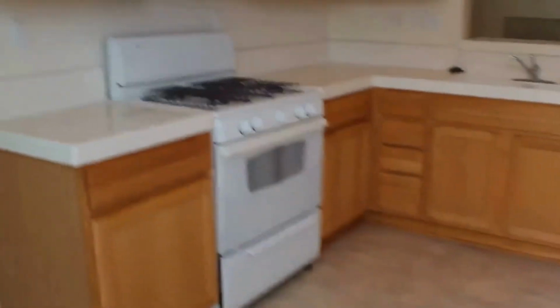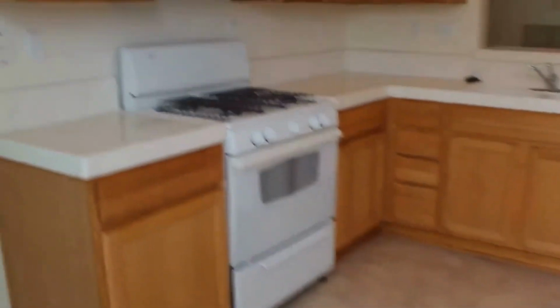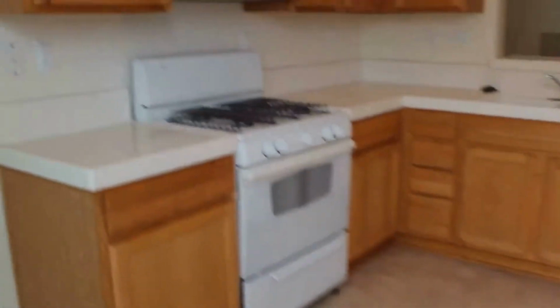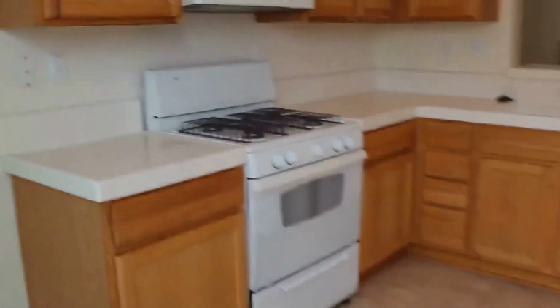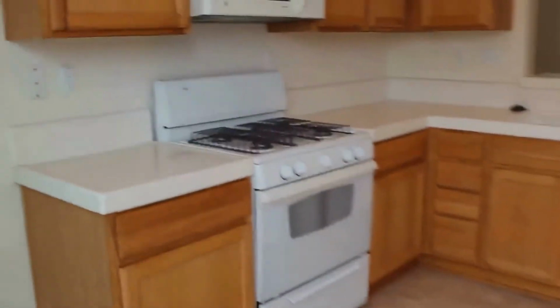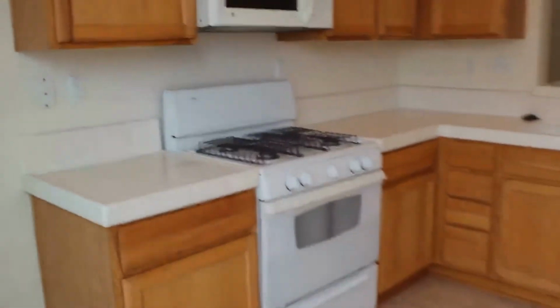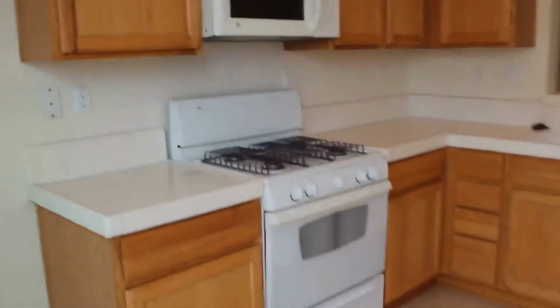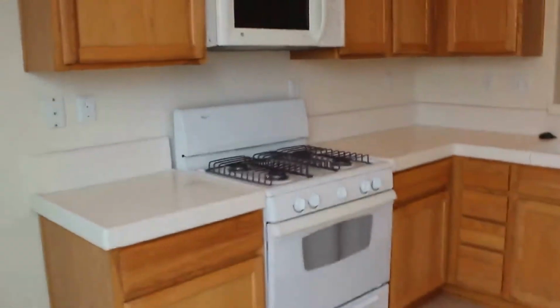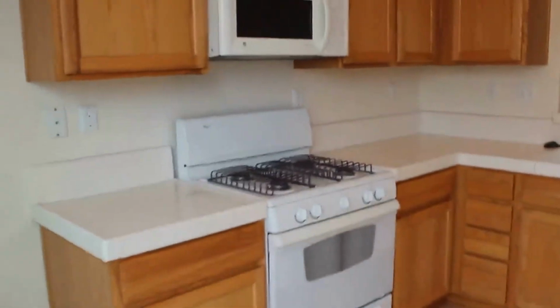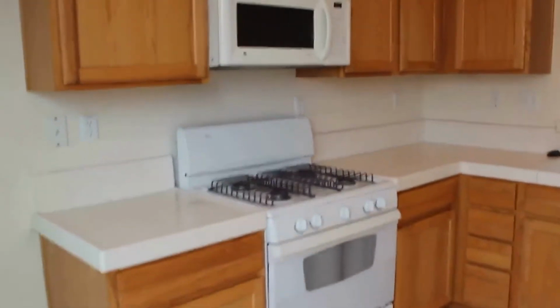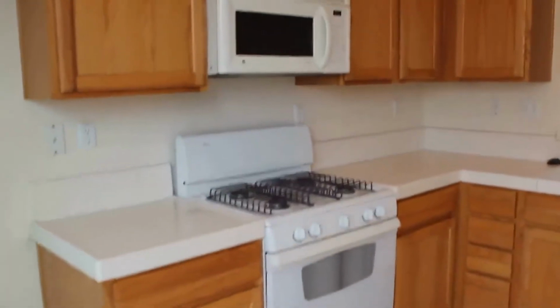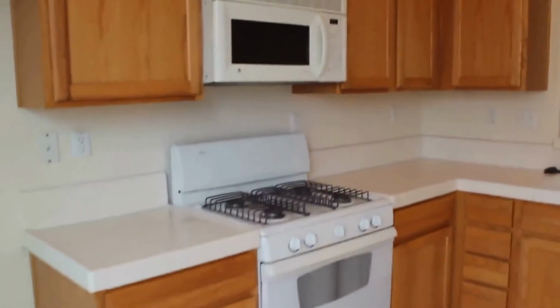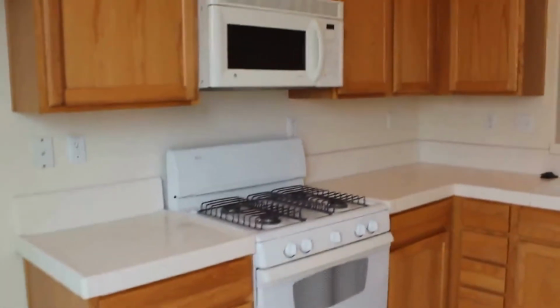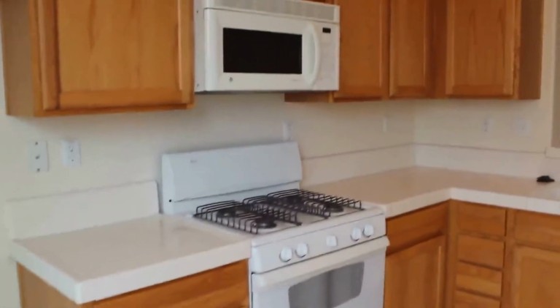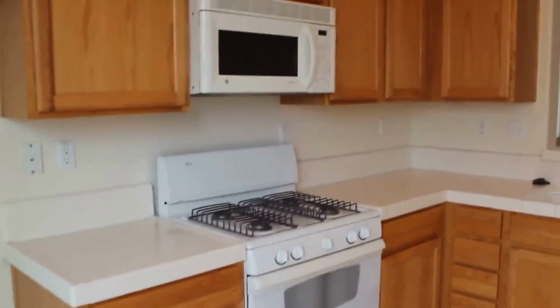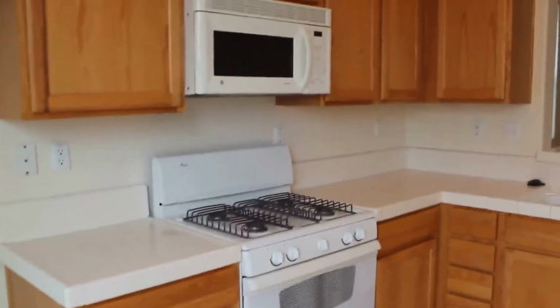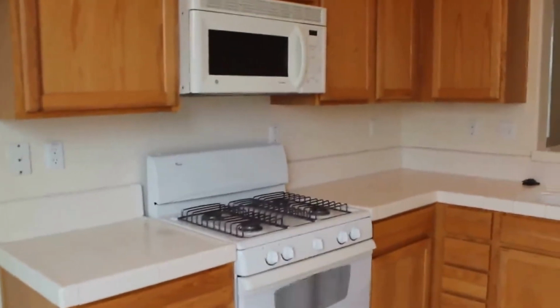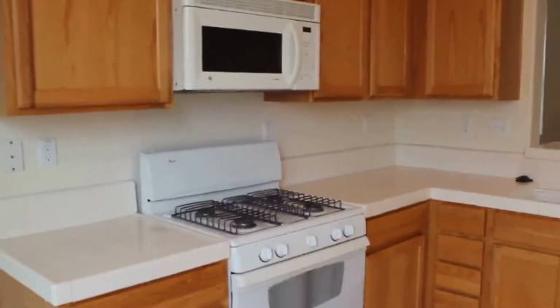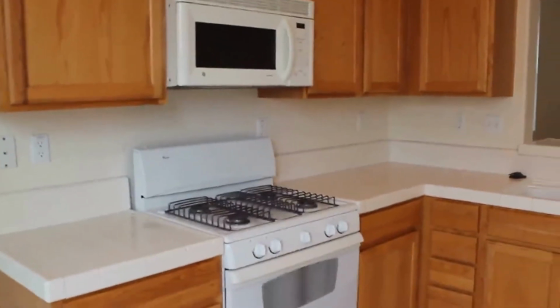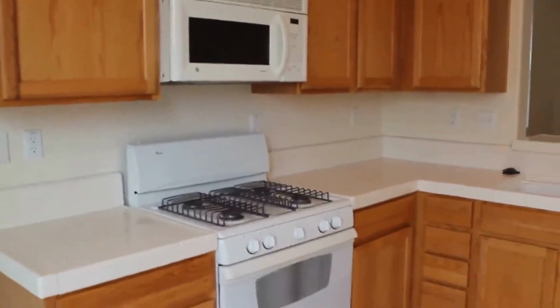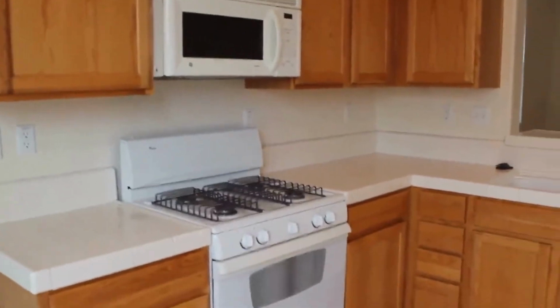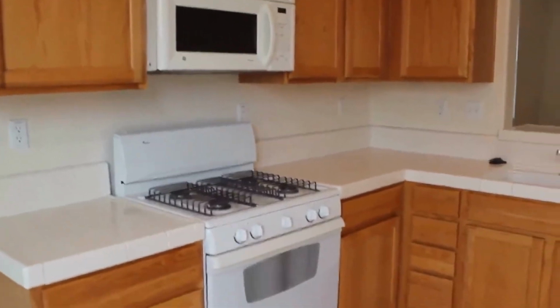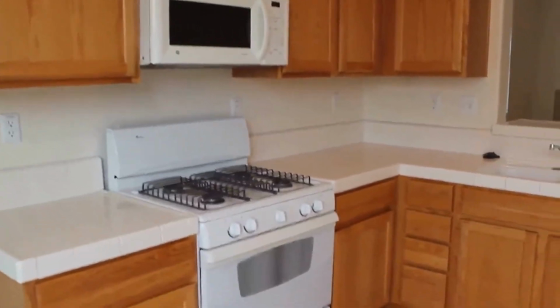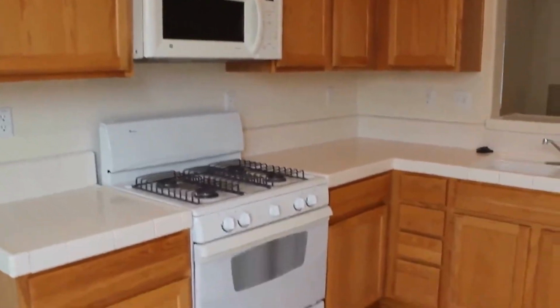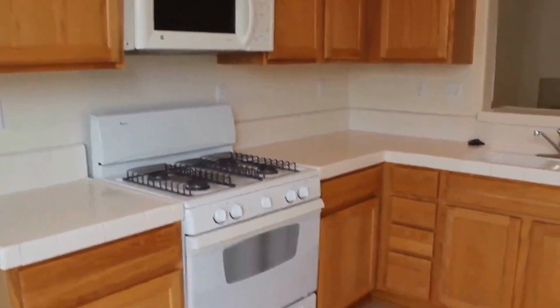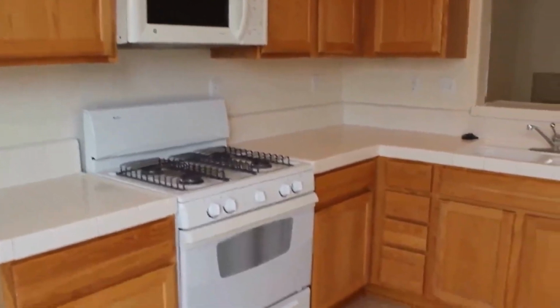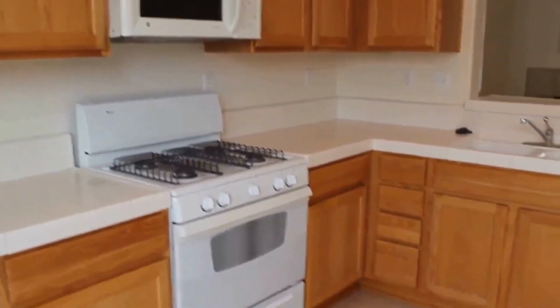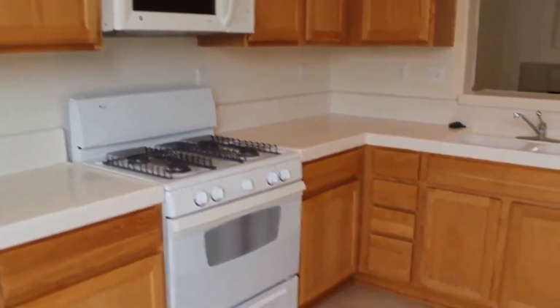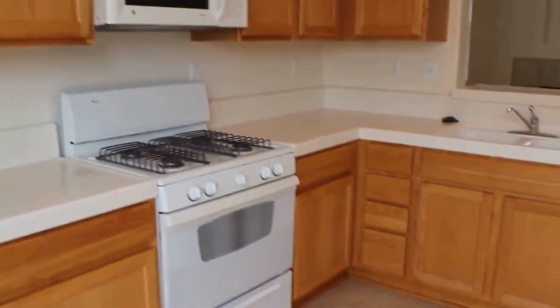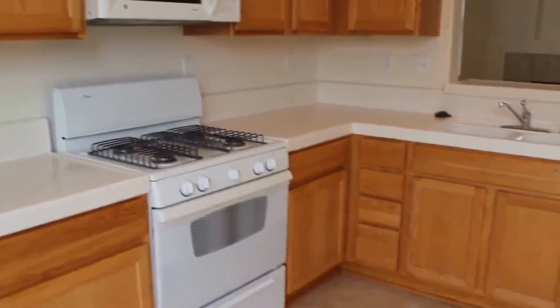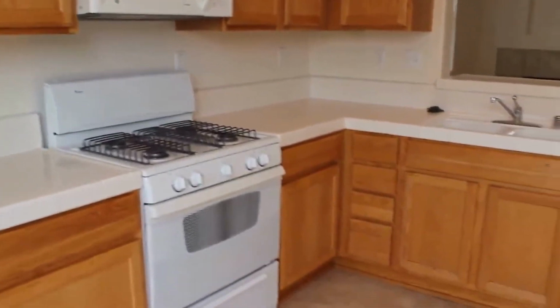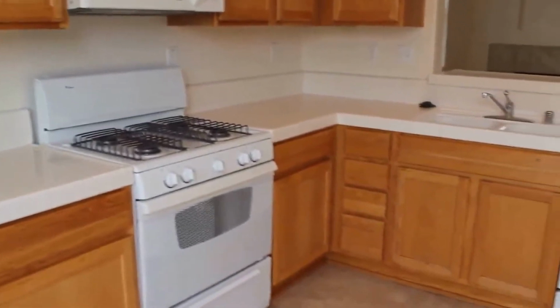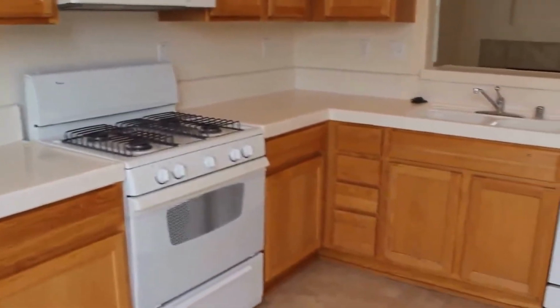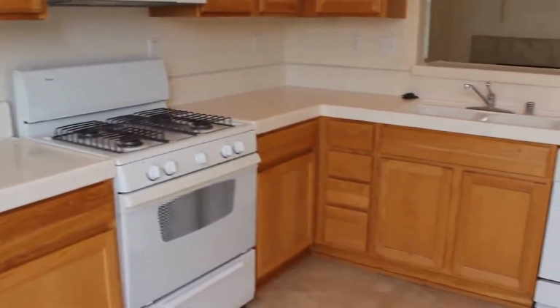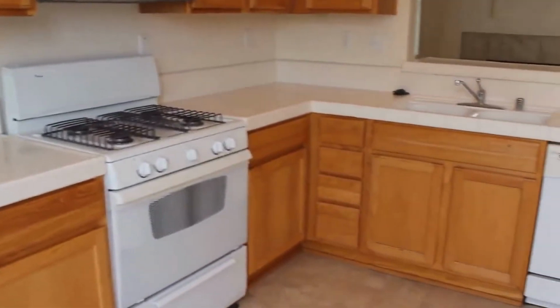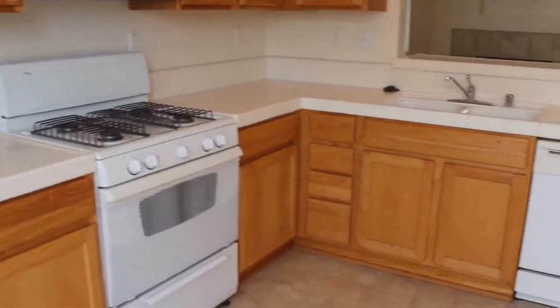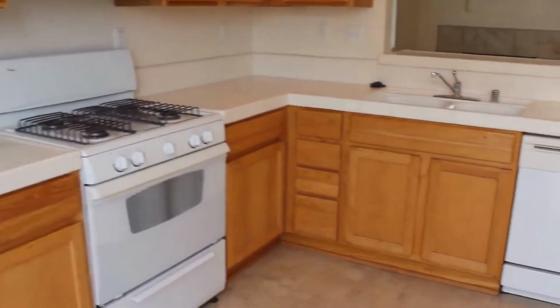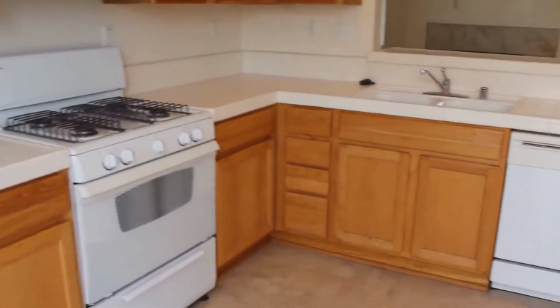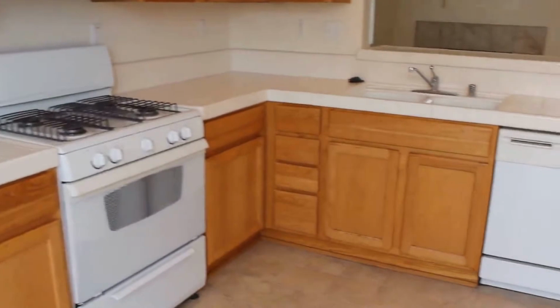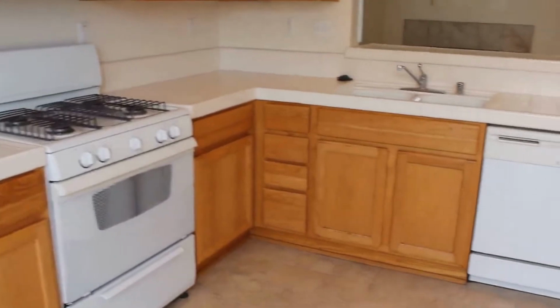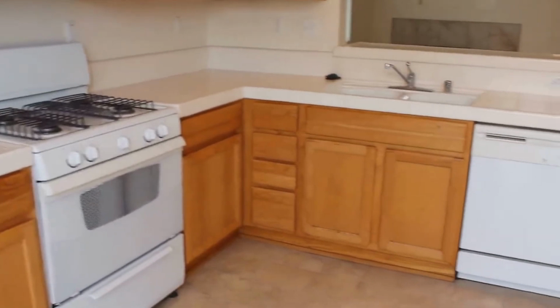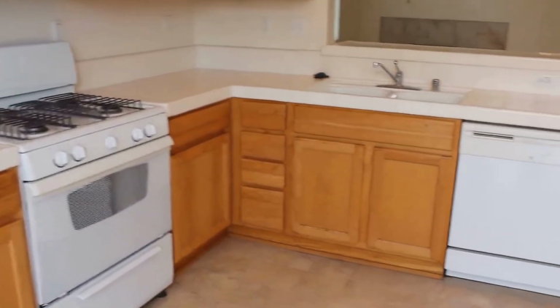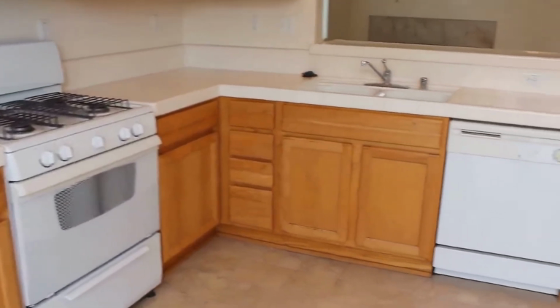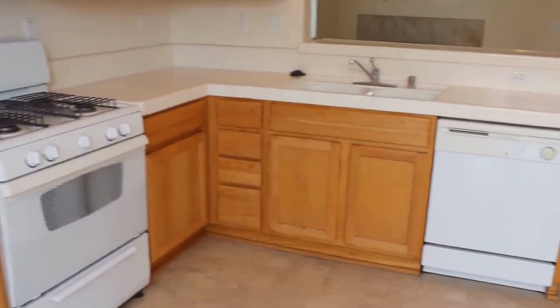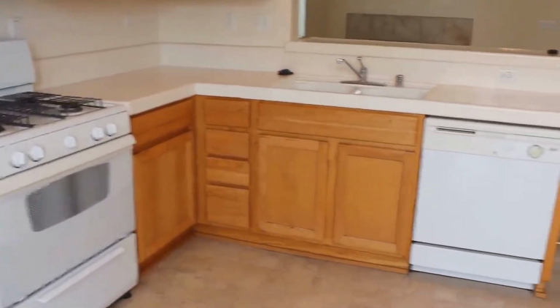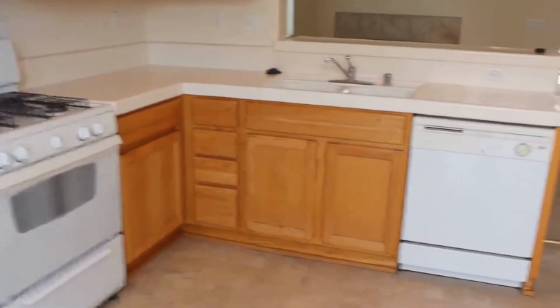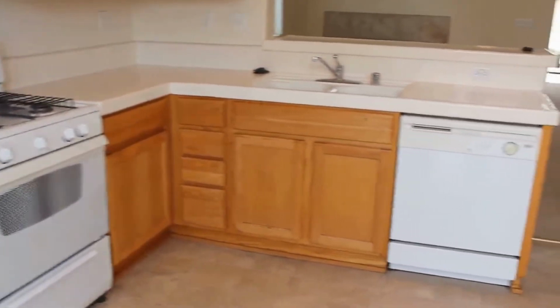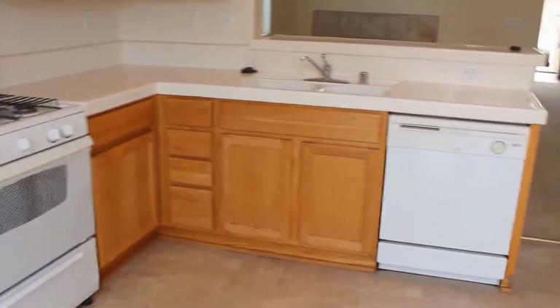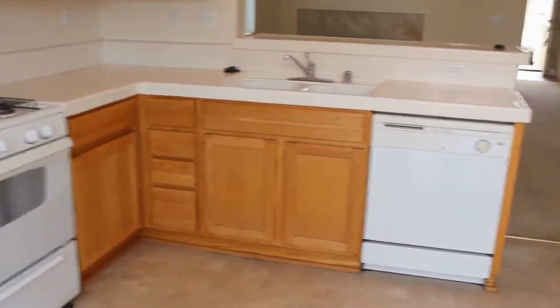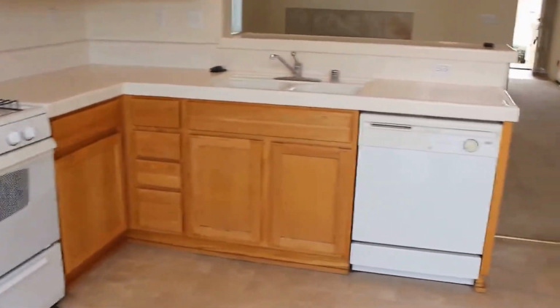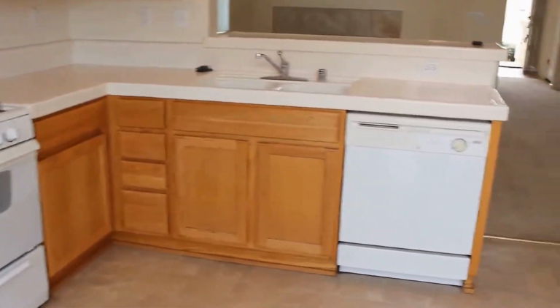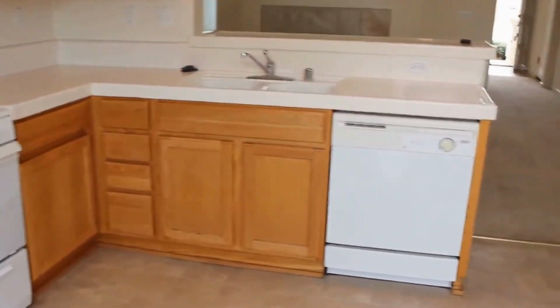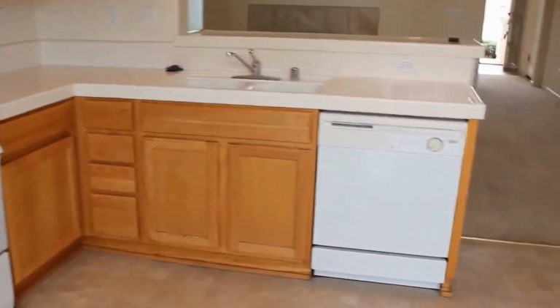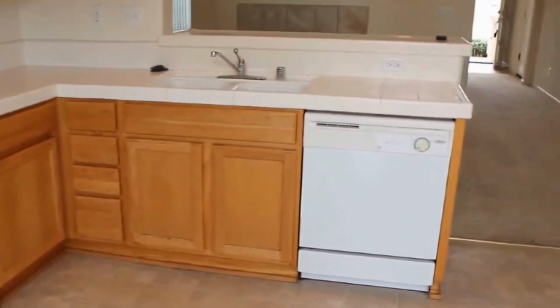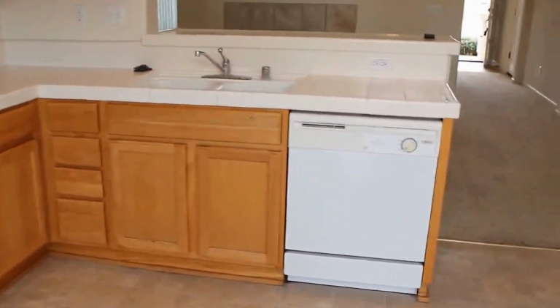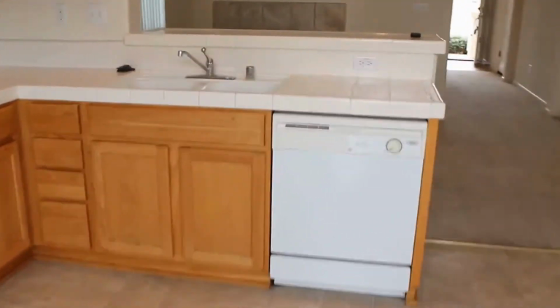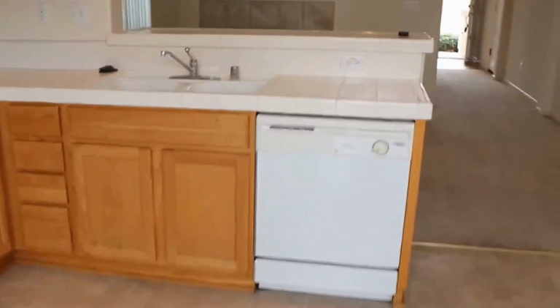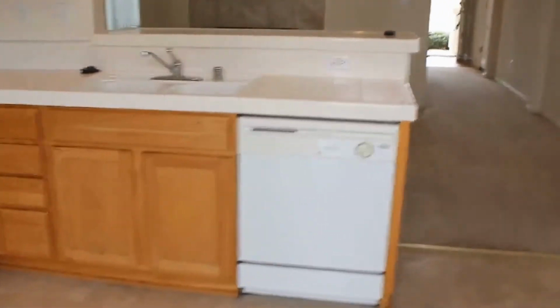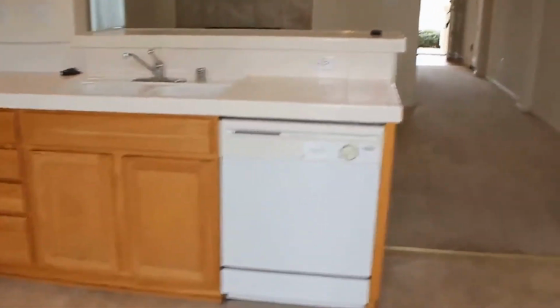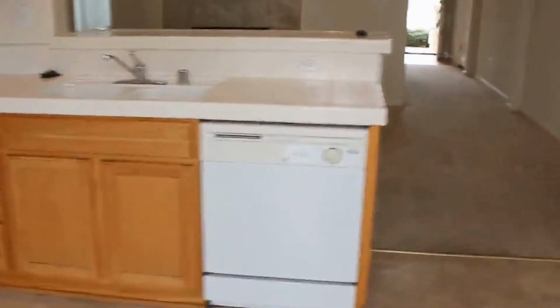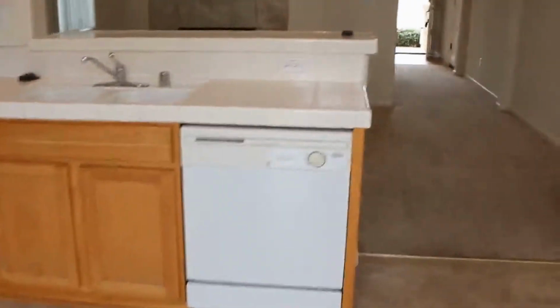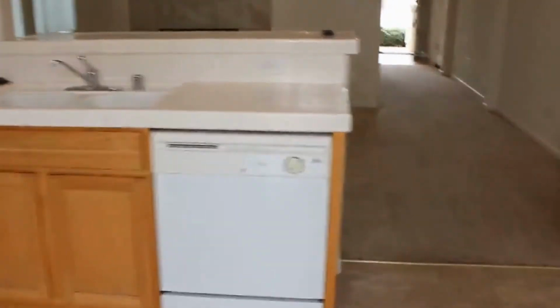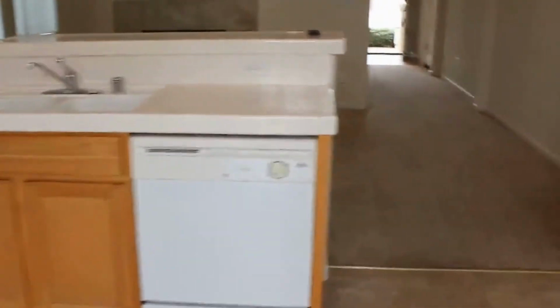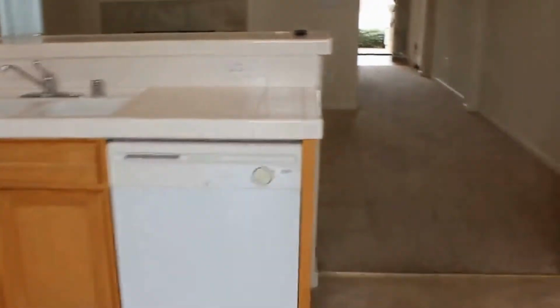Look at the kitchen area. Microwave, stove, and a dishwasher. And quite a bit of cabinet space.